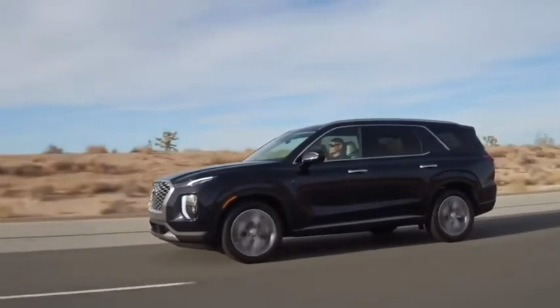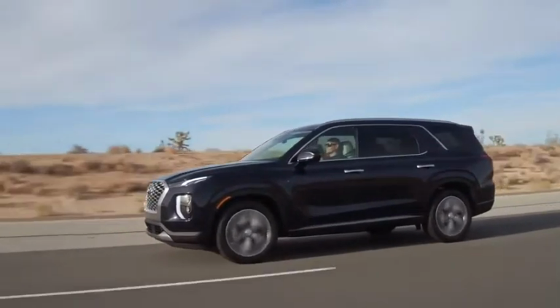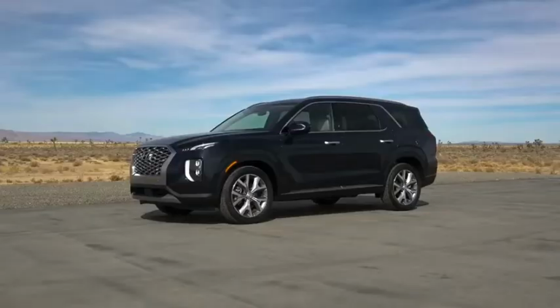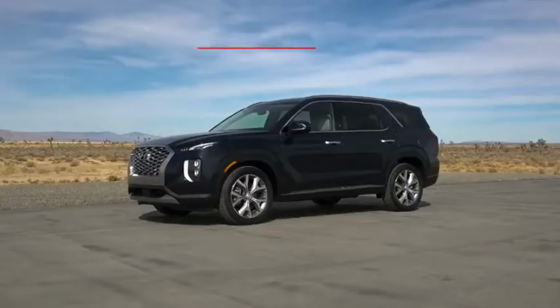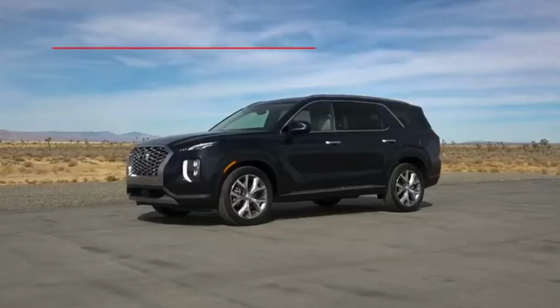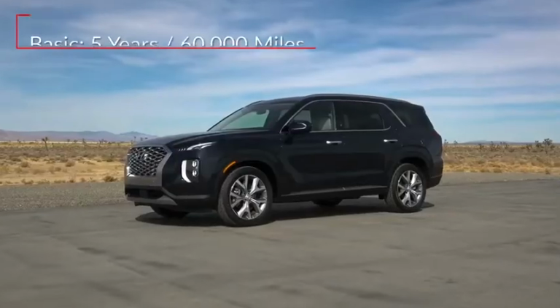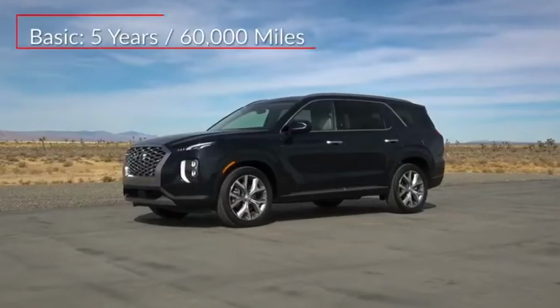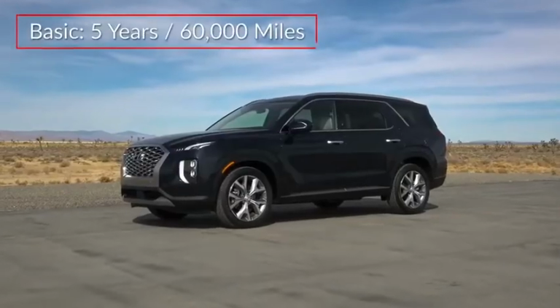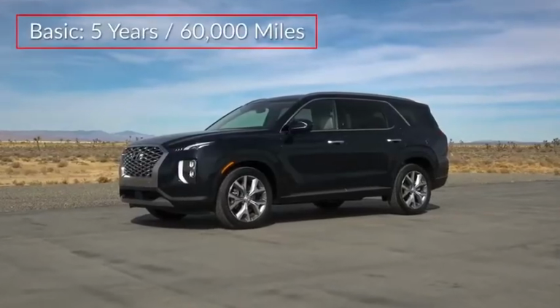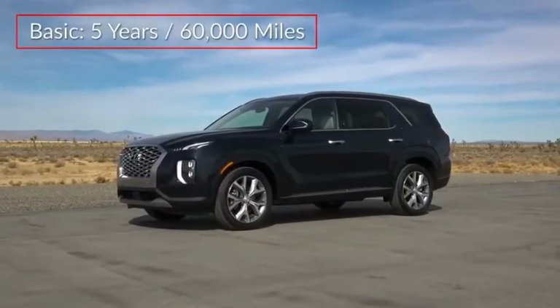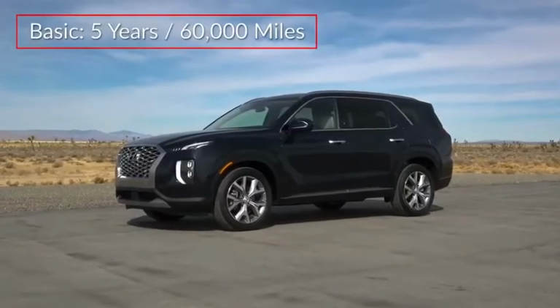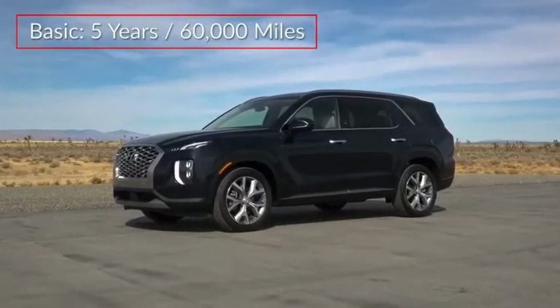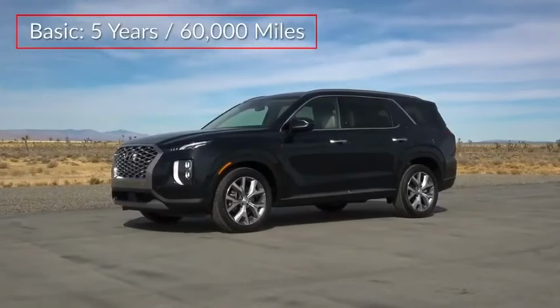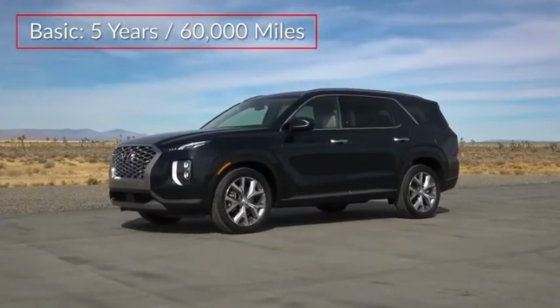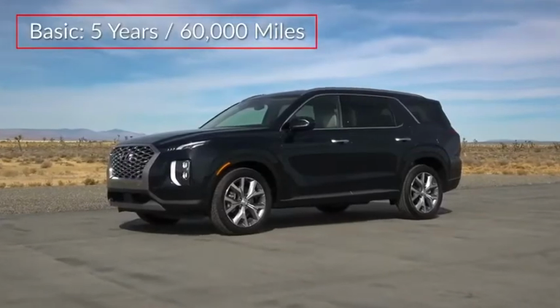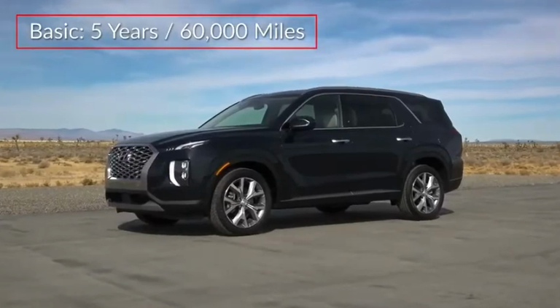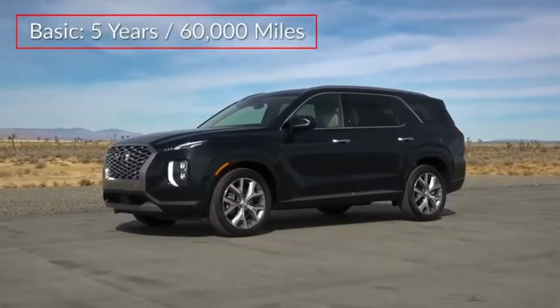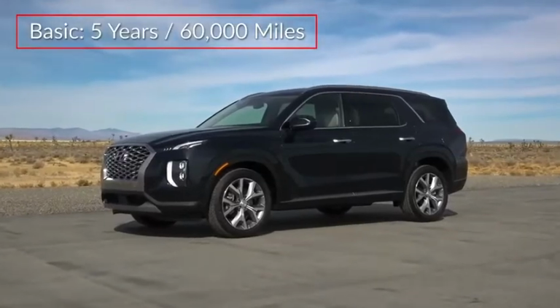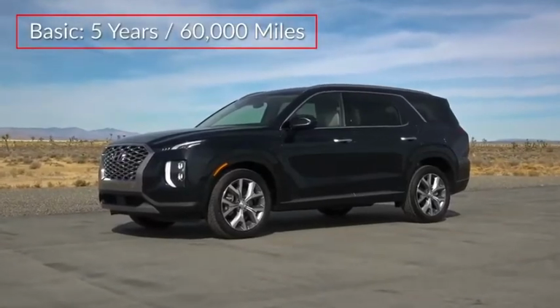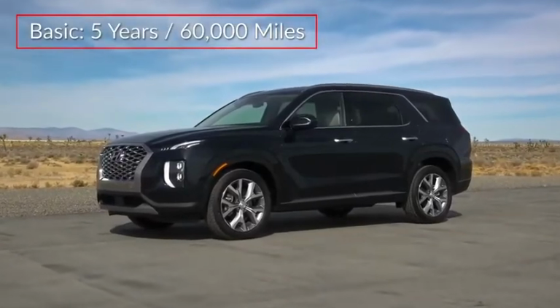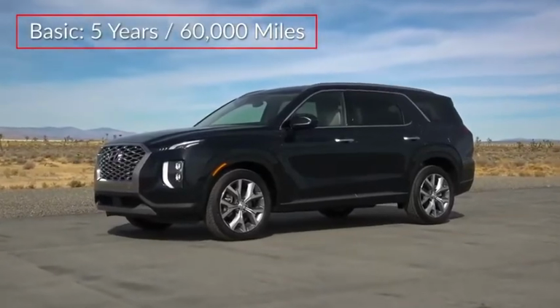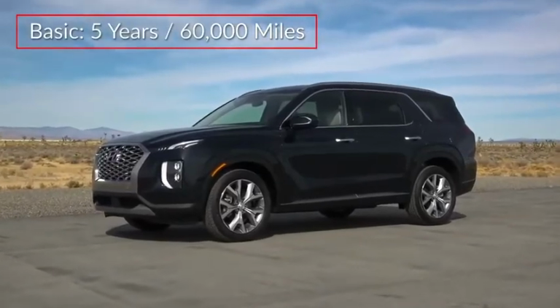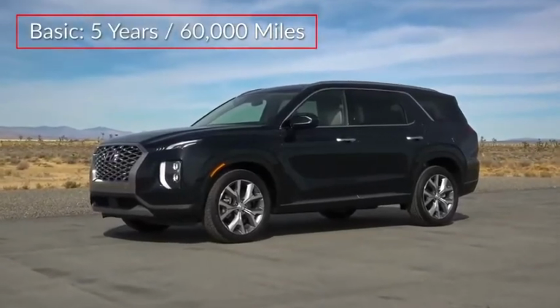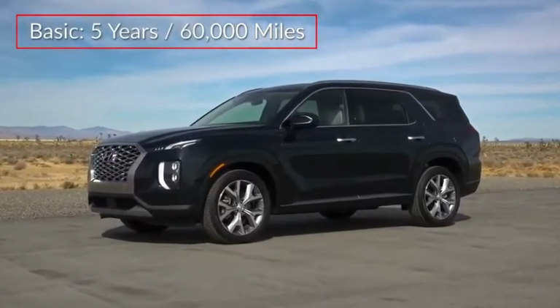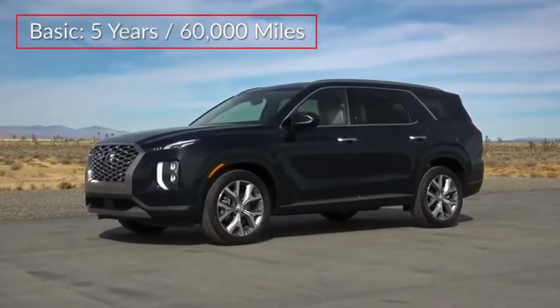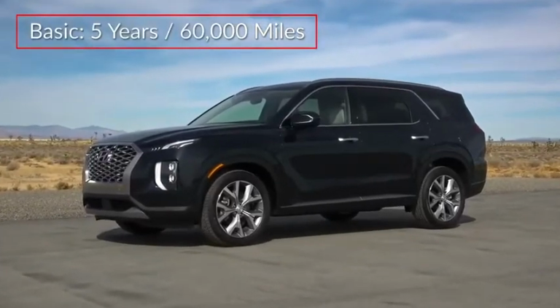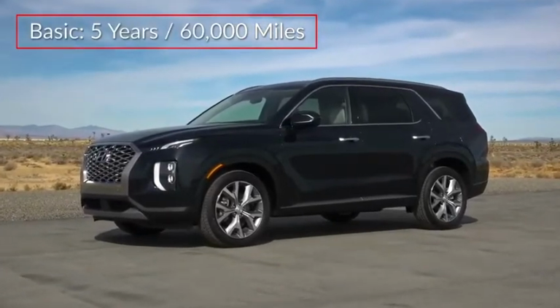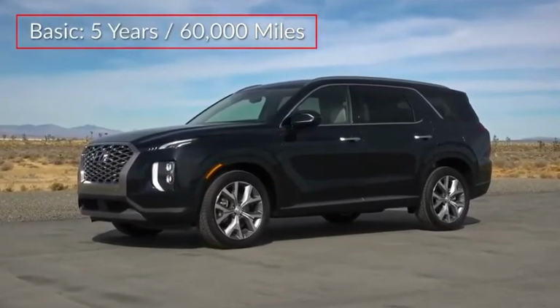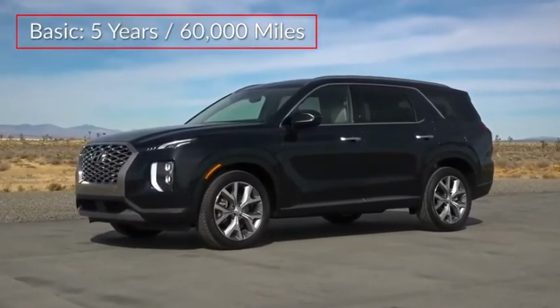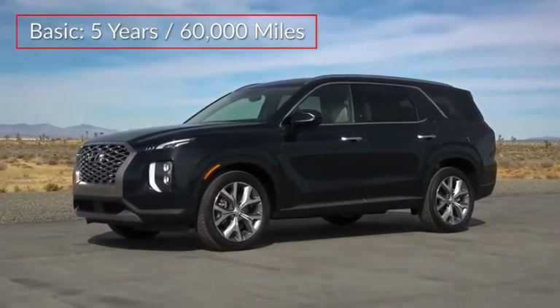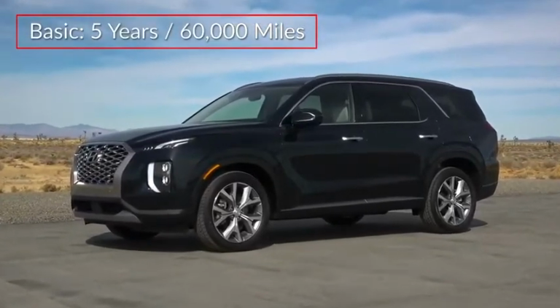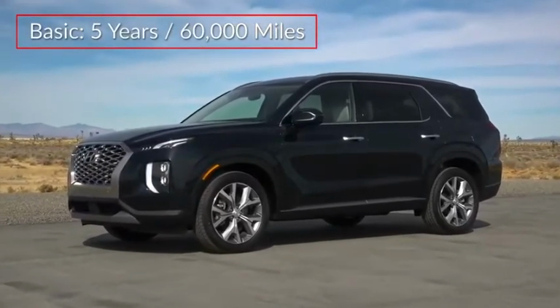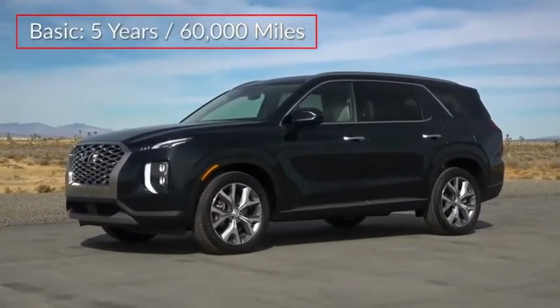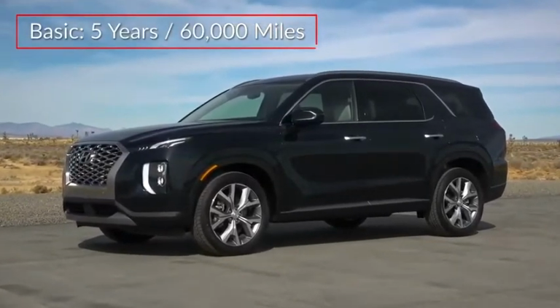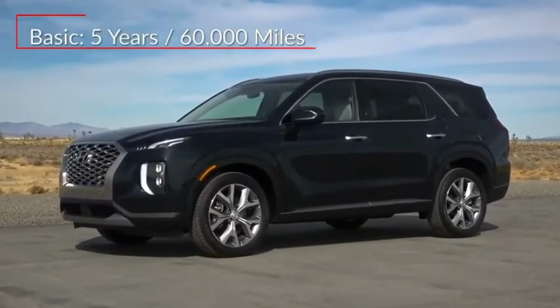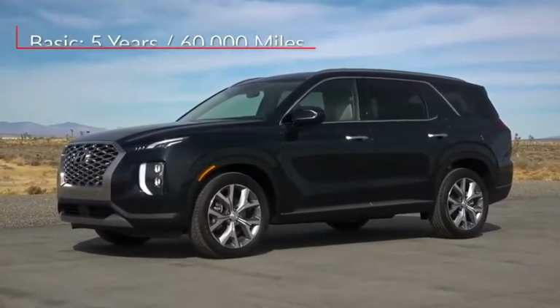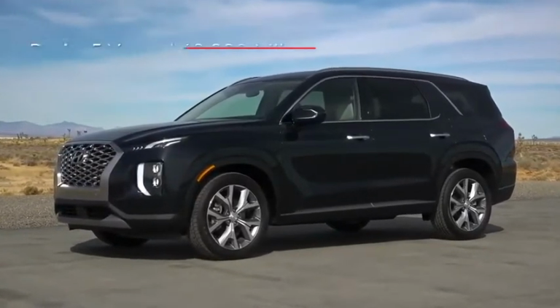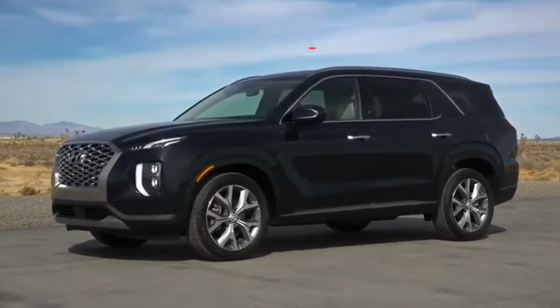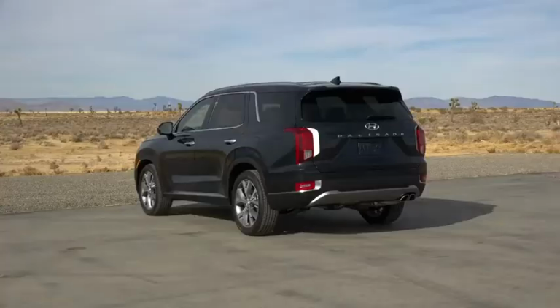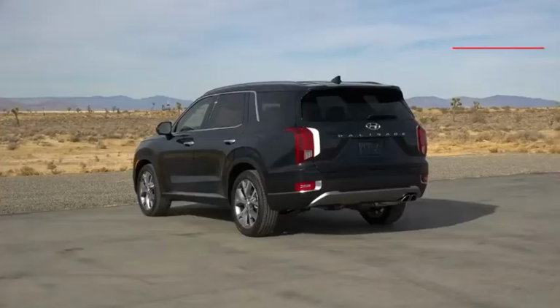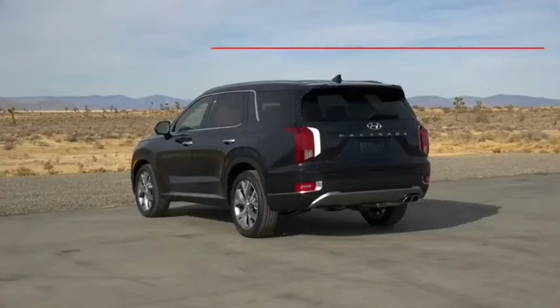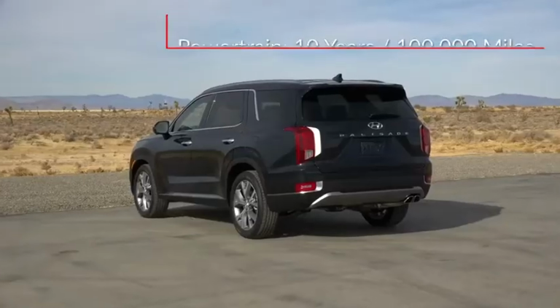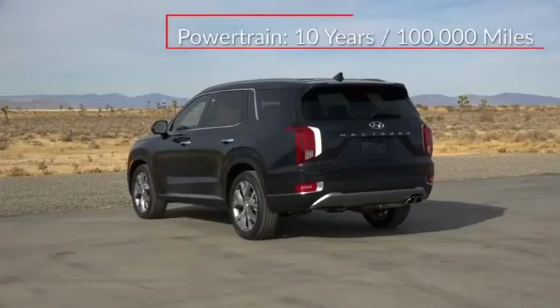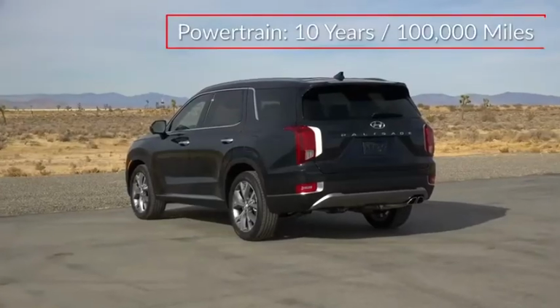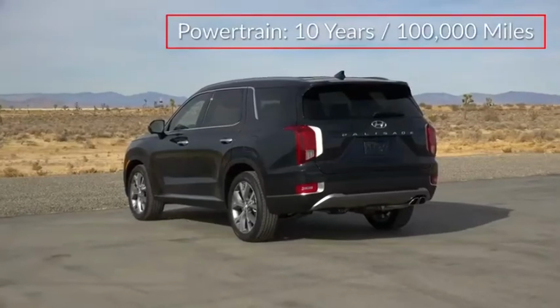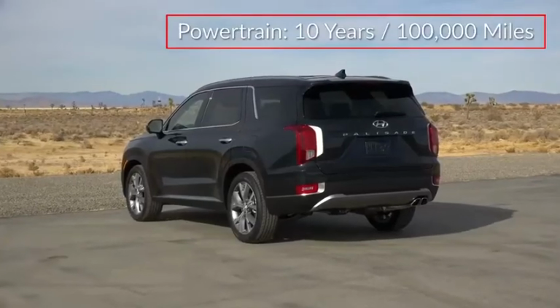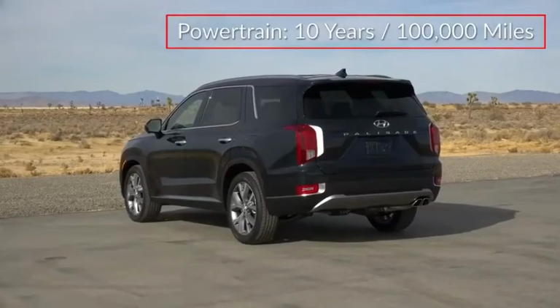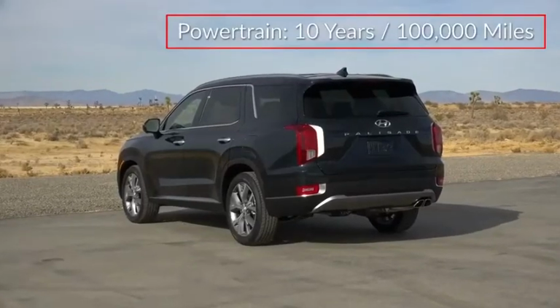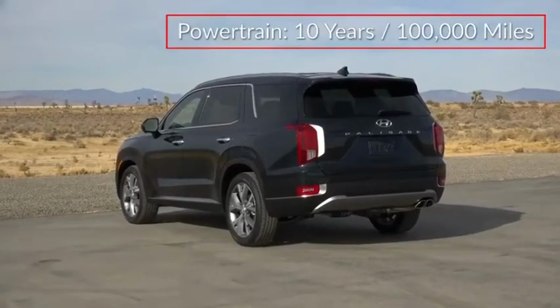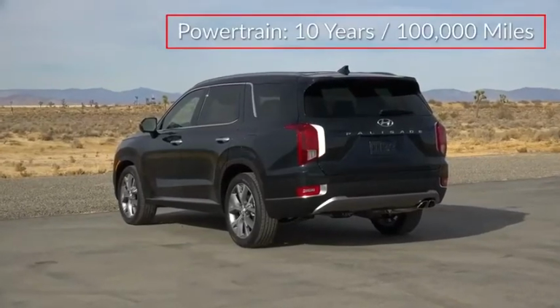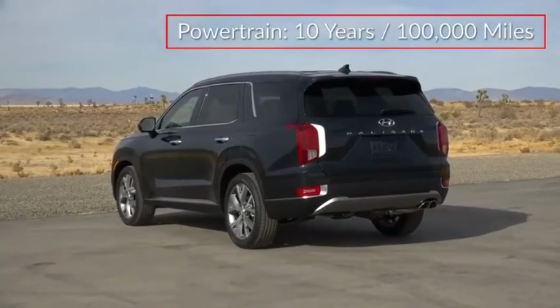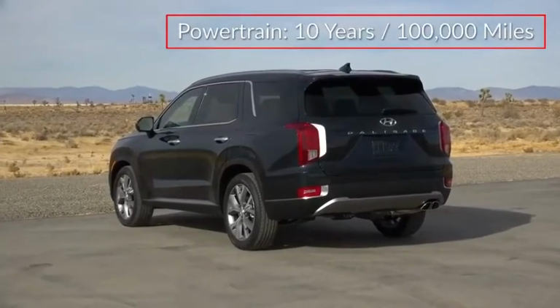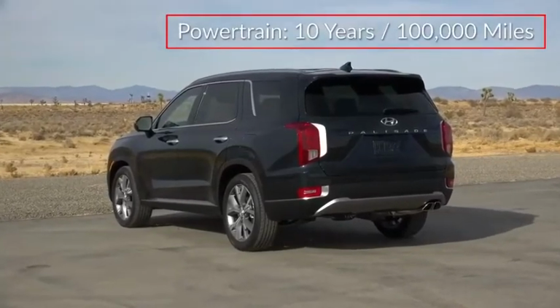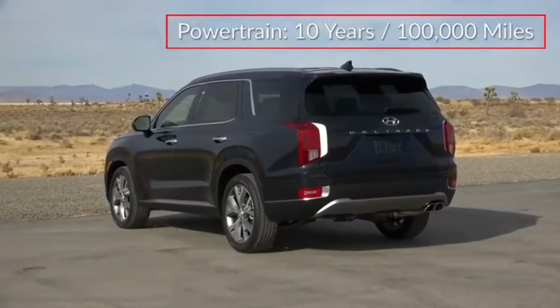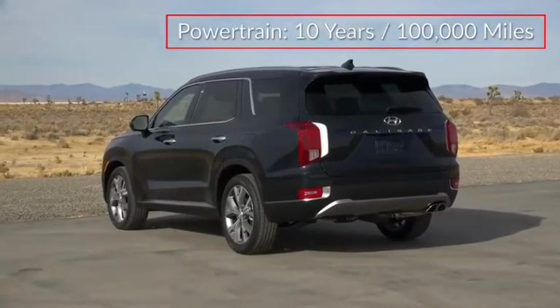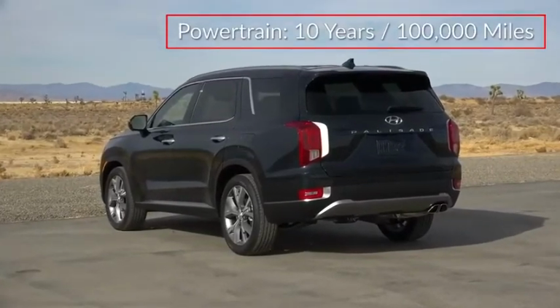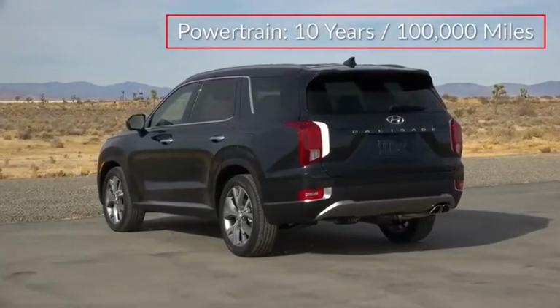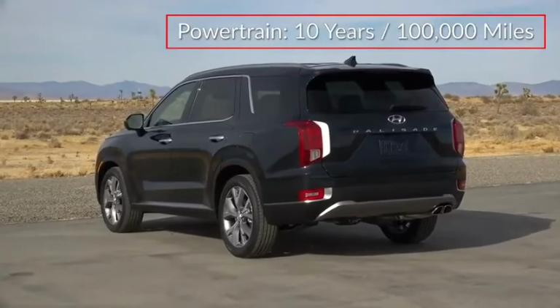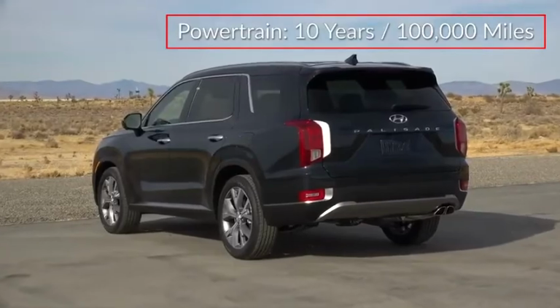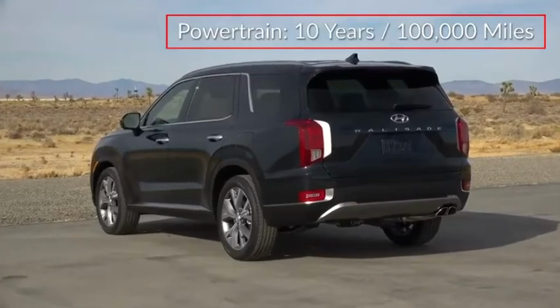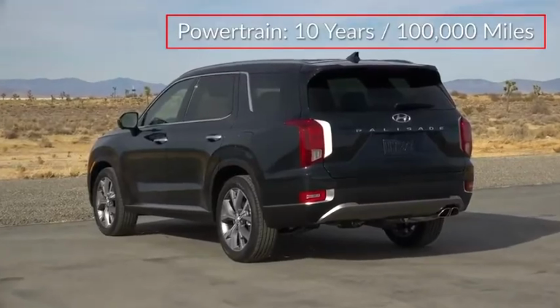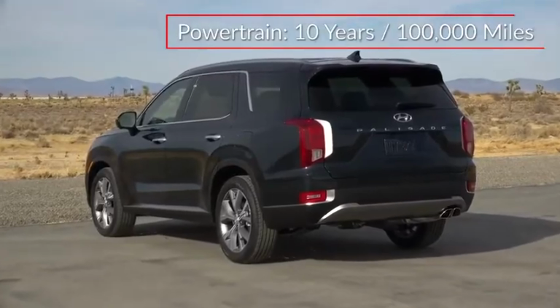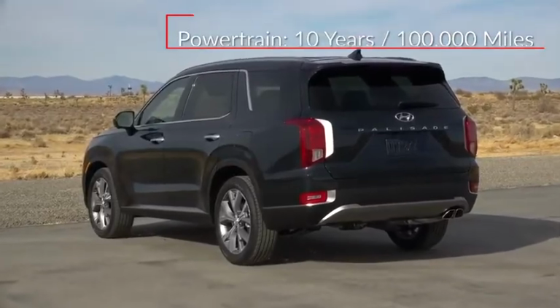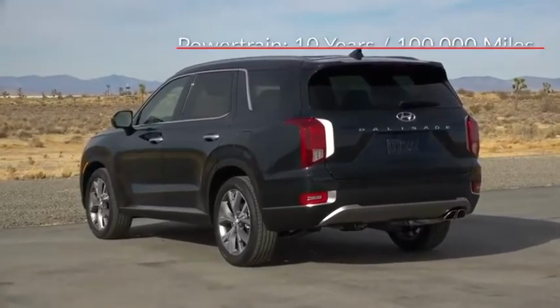The Palisade is backed by a five-year, 60,000-mile basic warranty and a 10-year, 100,000-mile powertrain warranty.